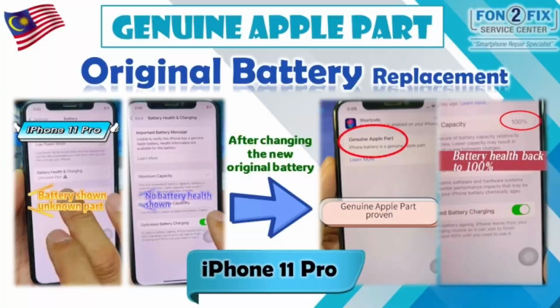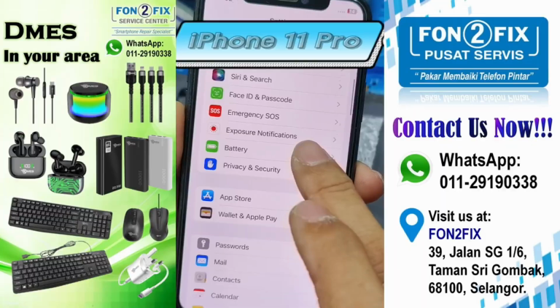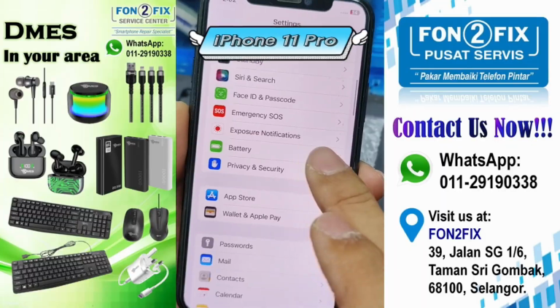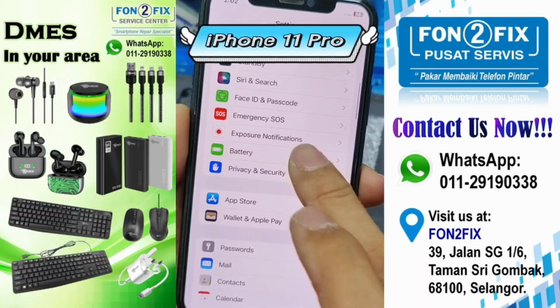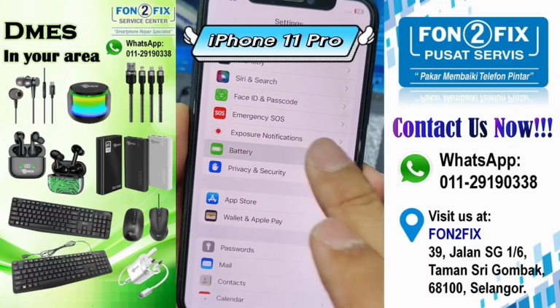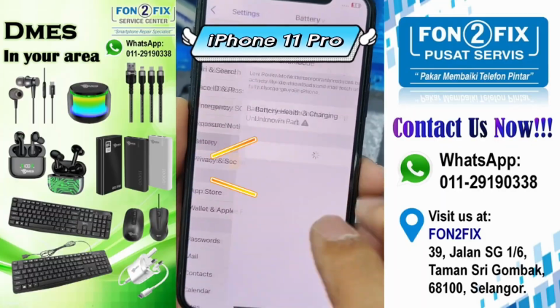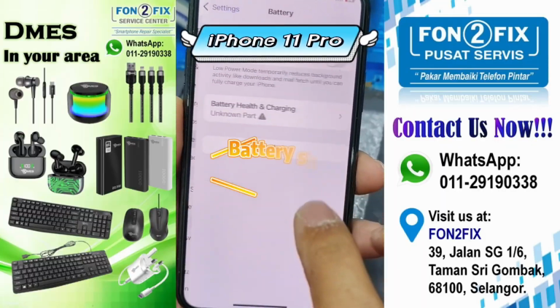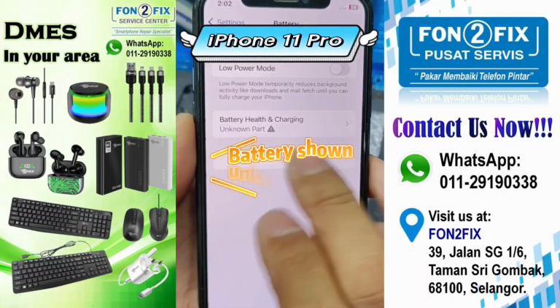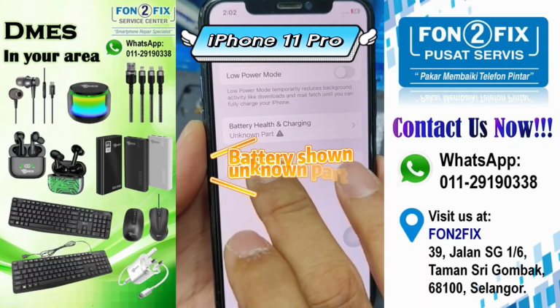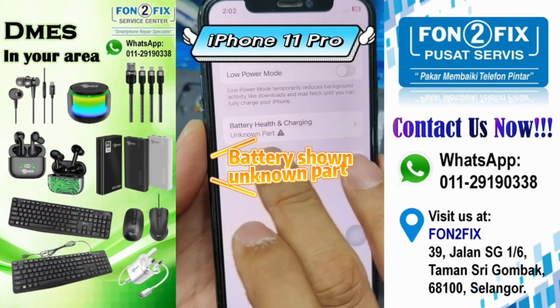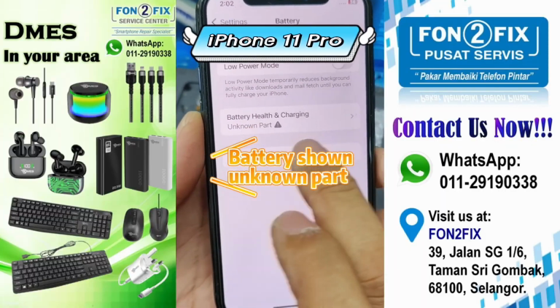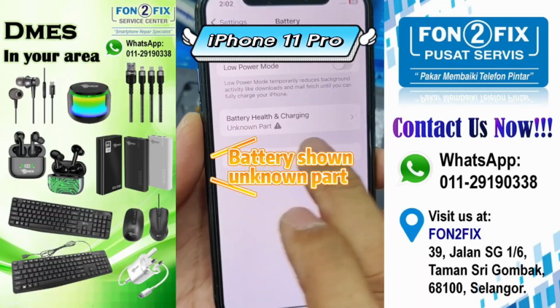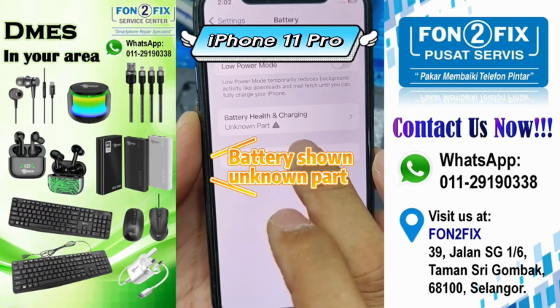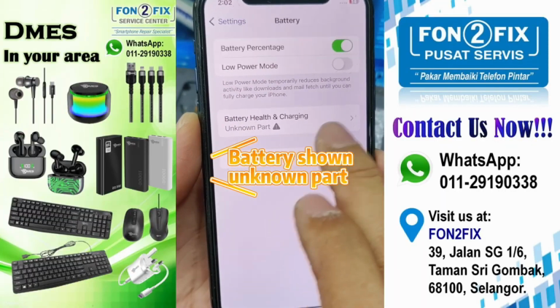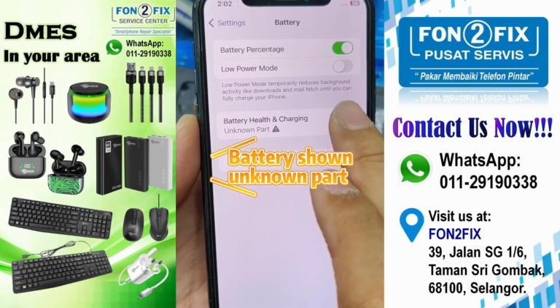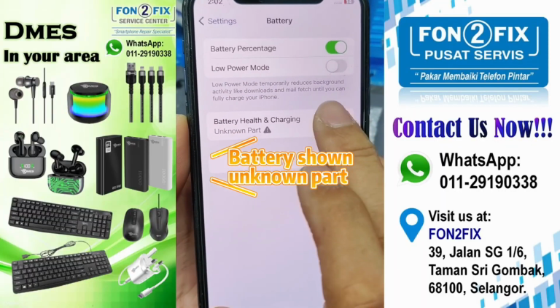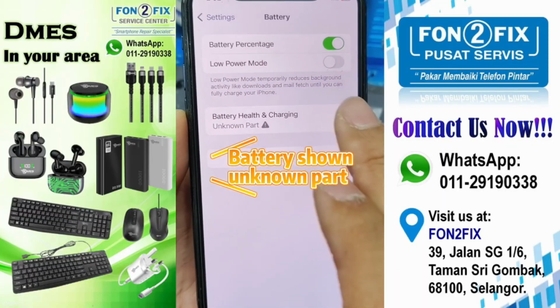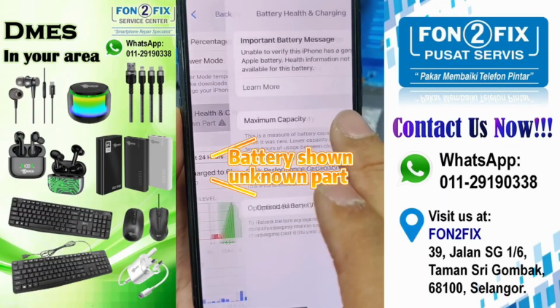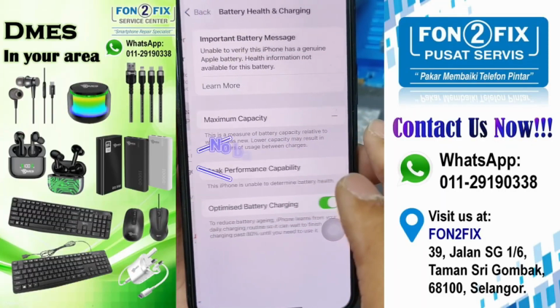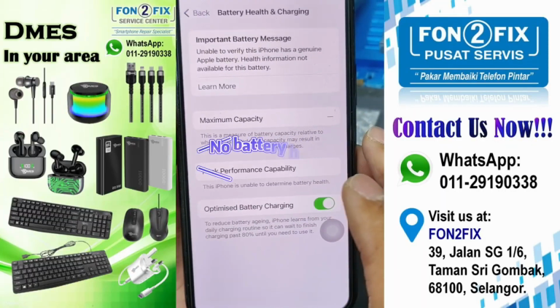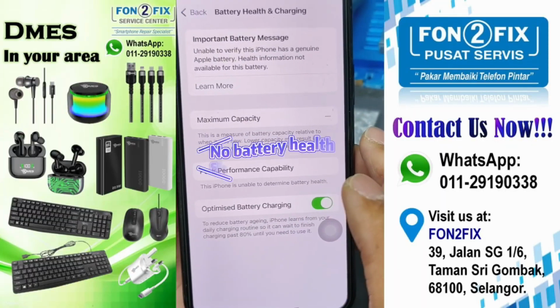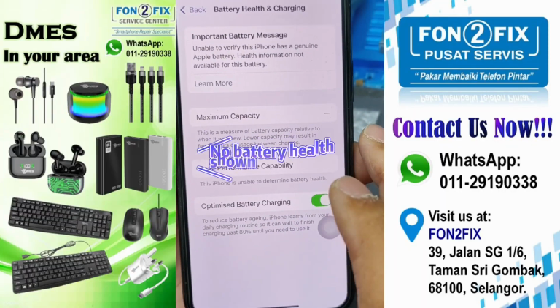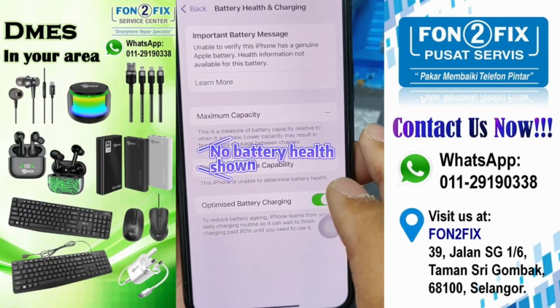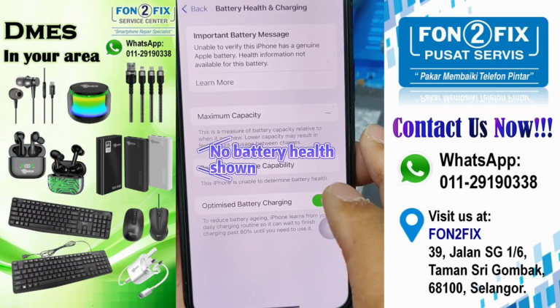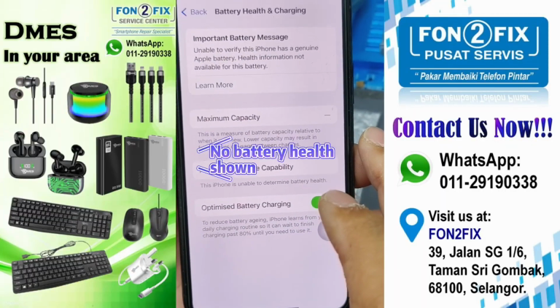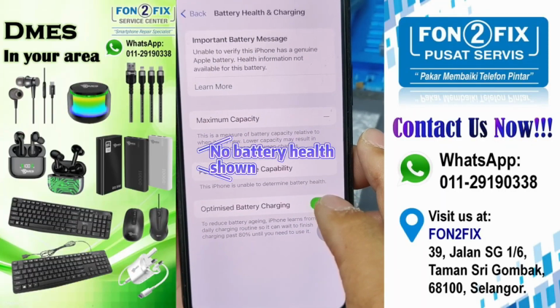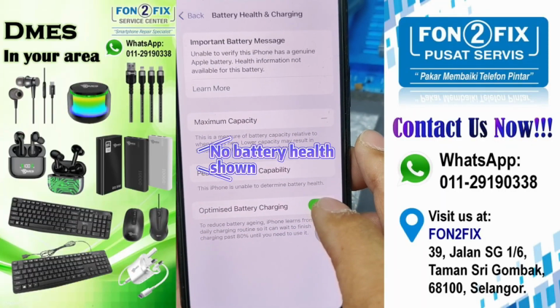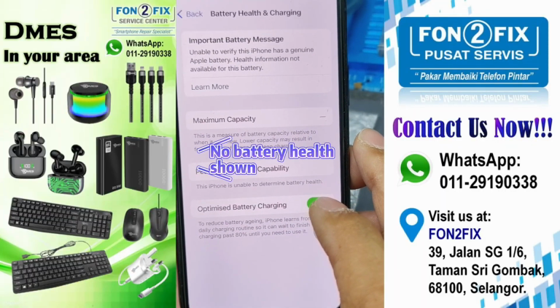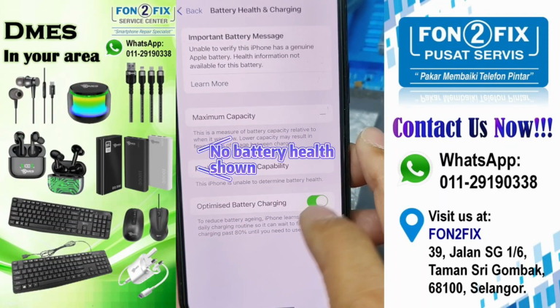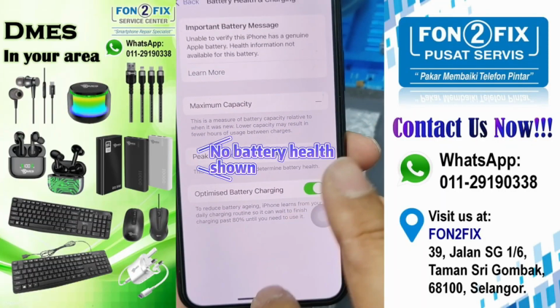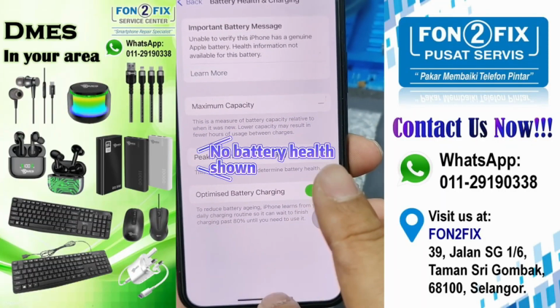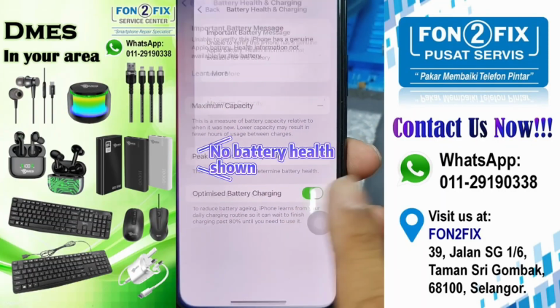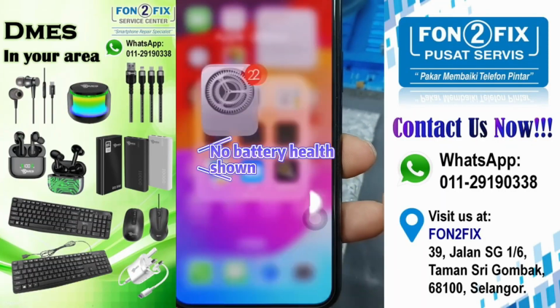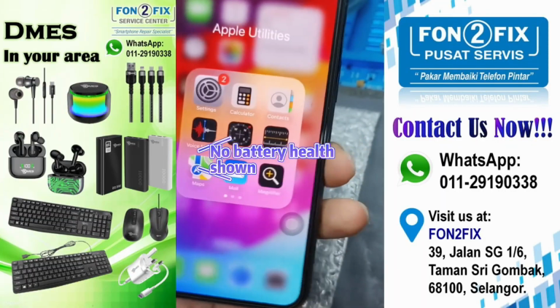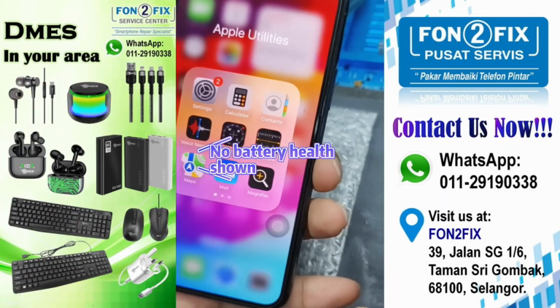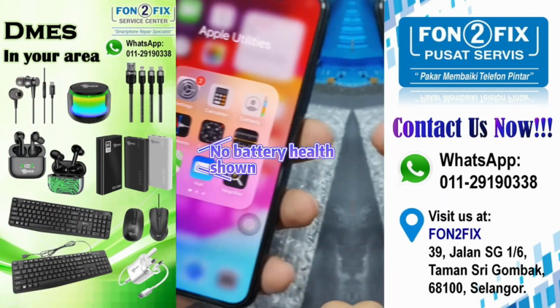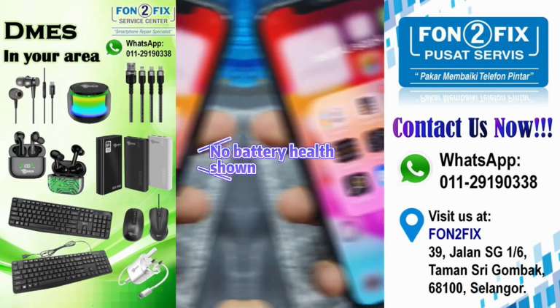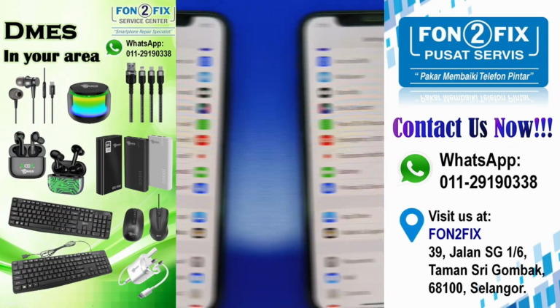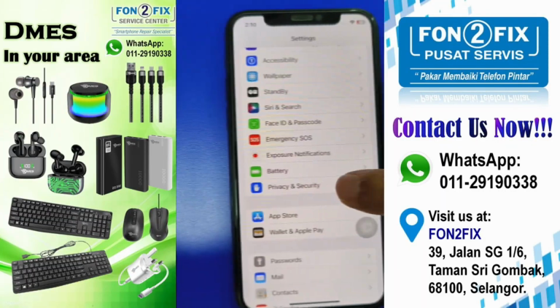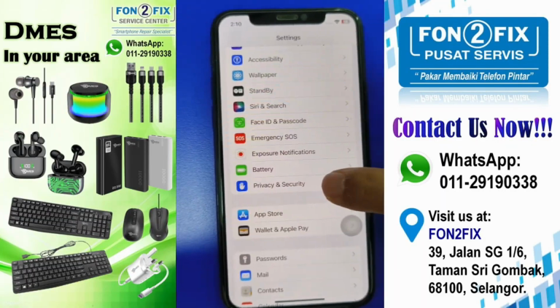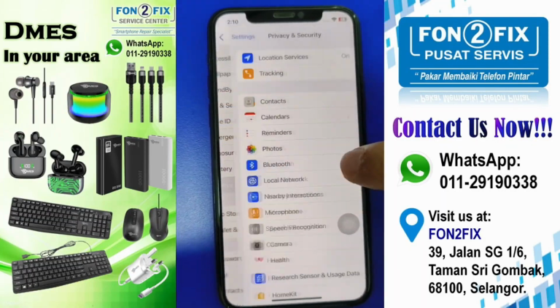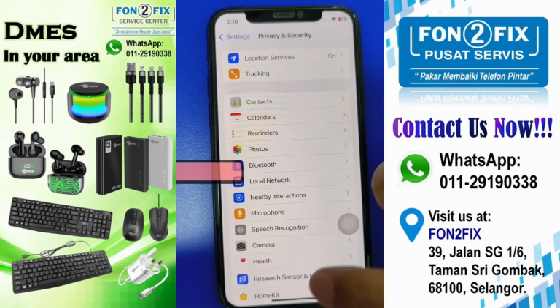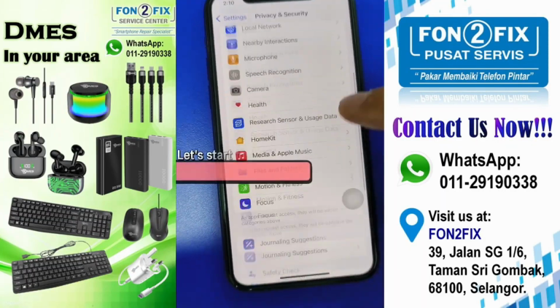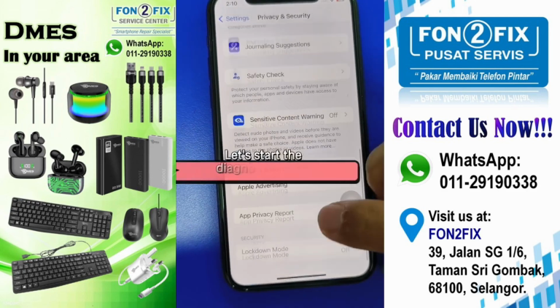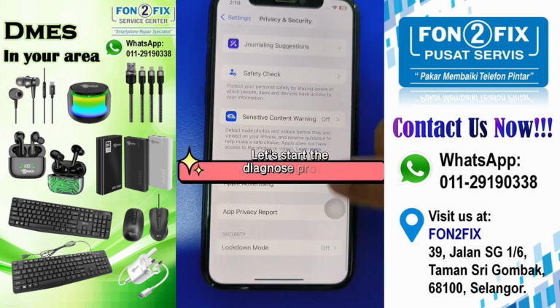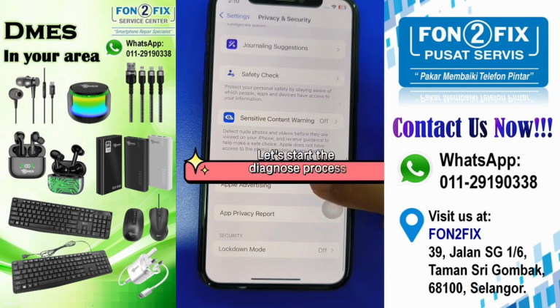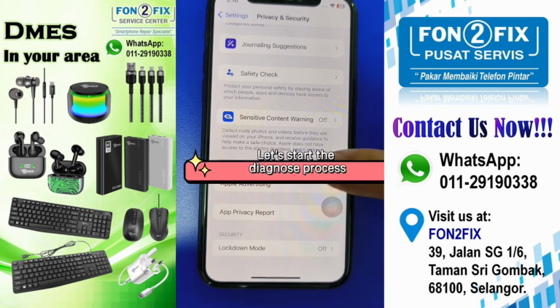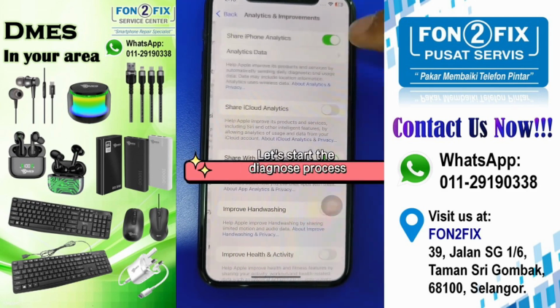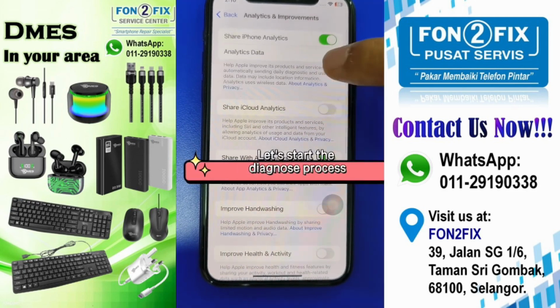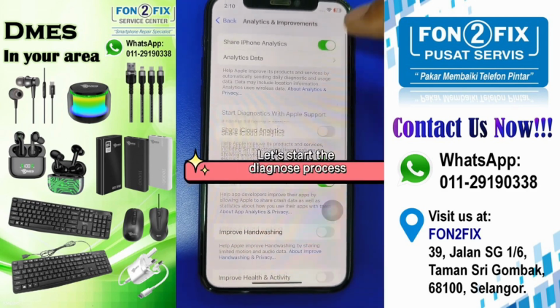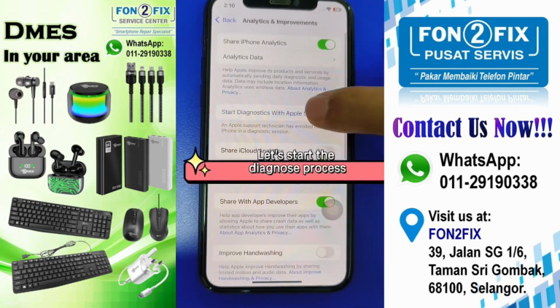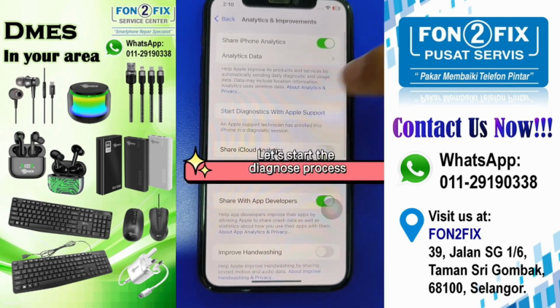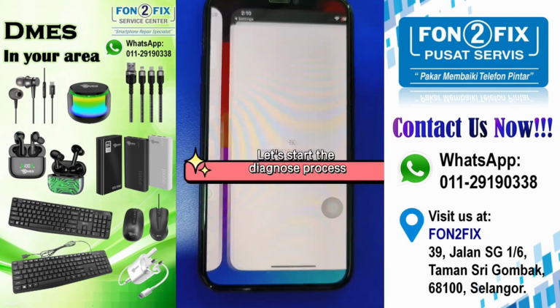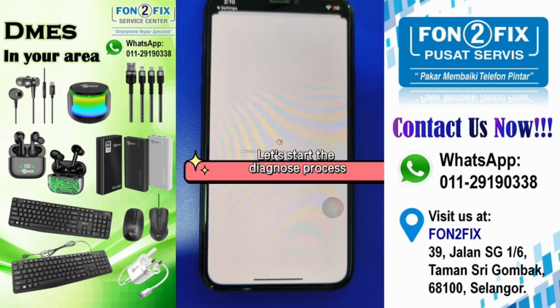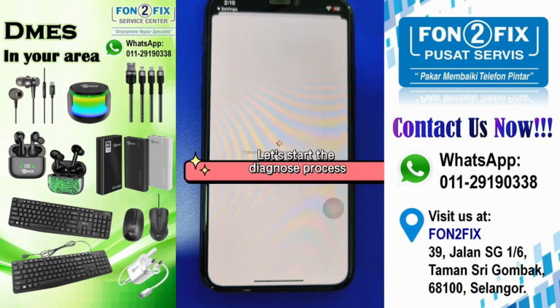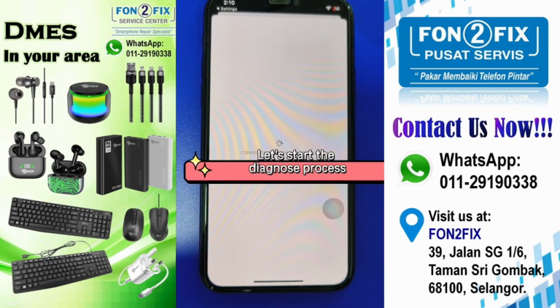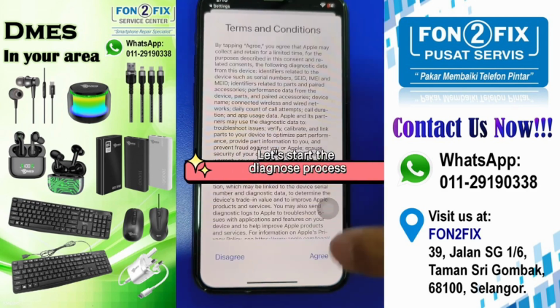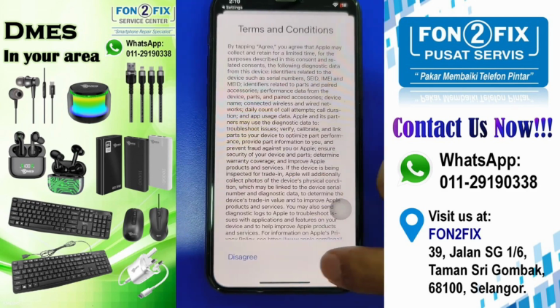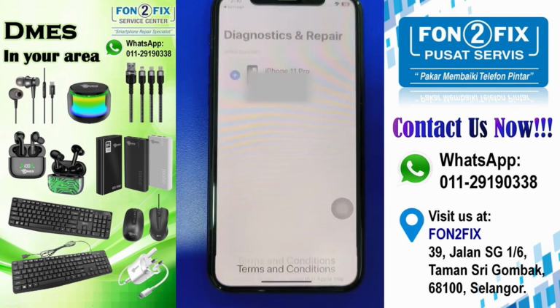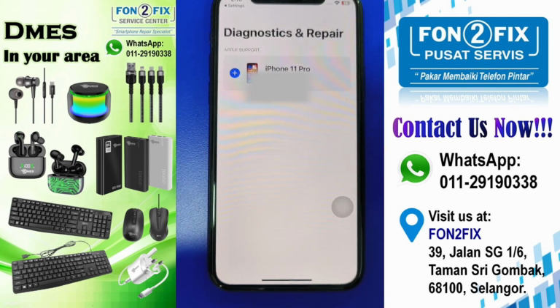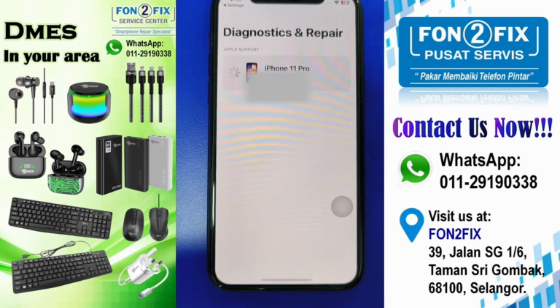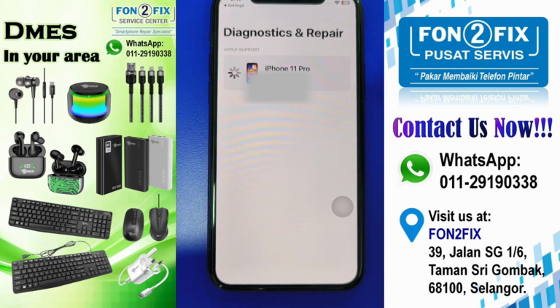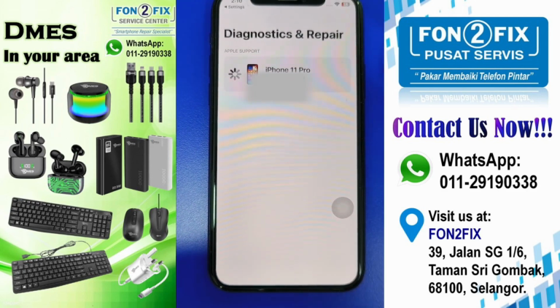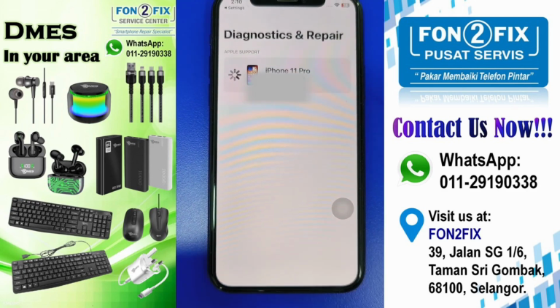iPhone 11 Pro. Battery shown, unknown part. No battery health shown. Let's start the diagnose process.